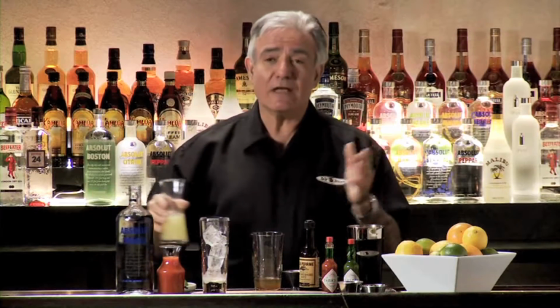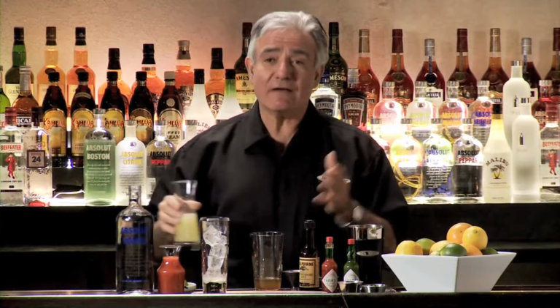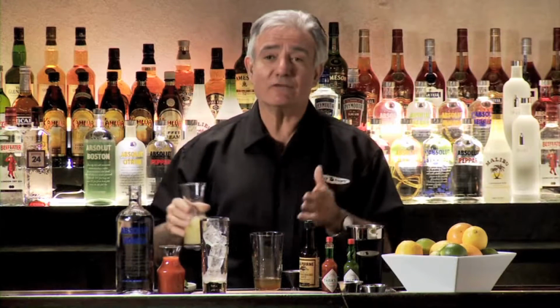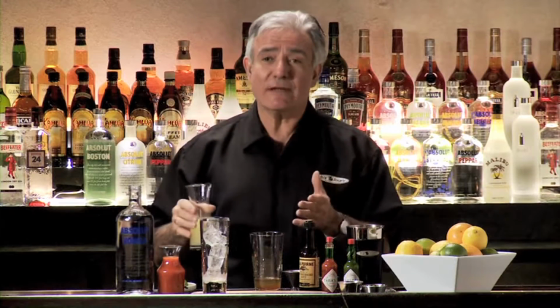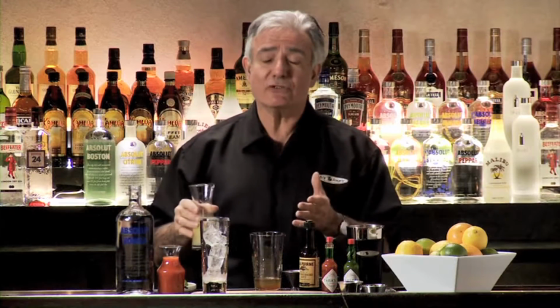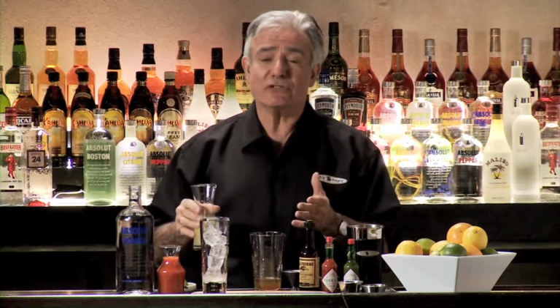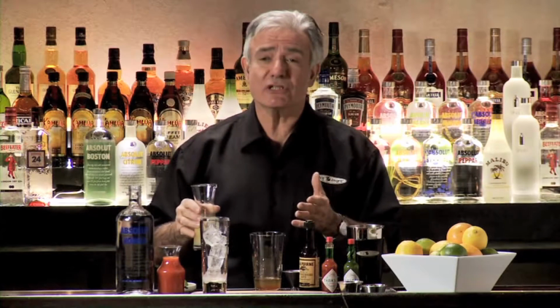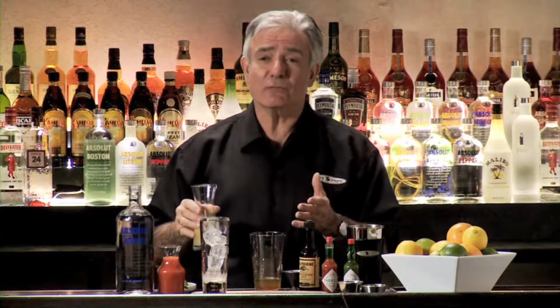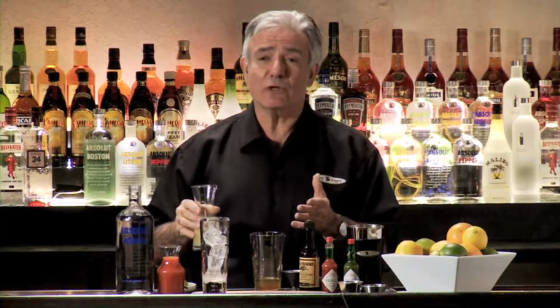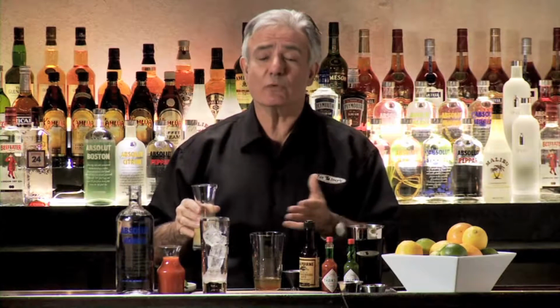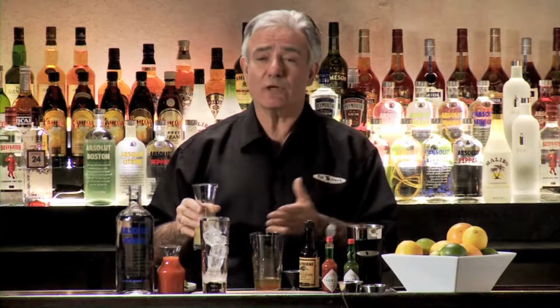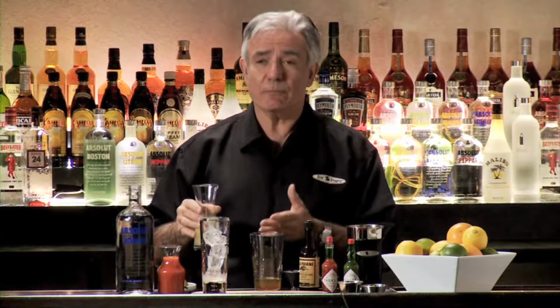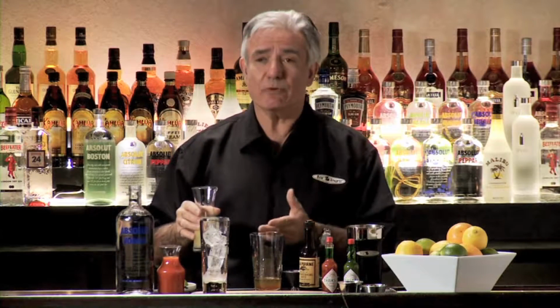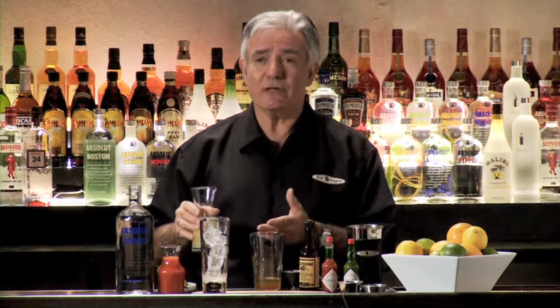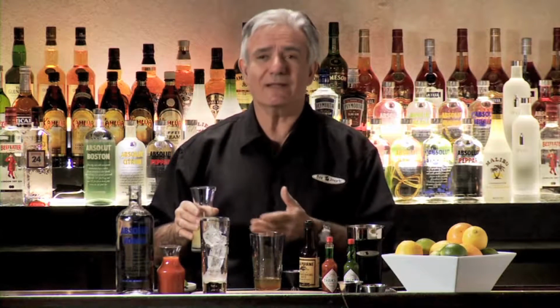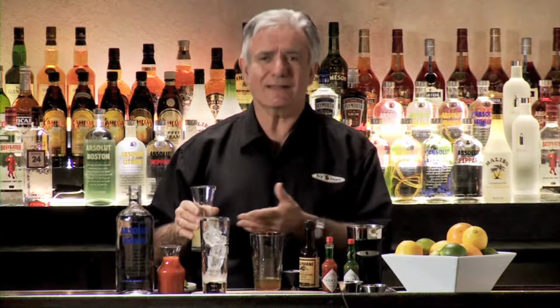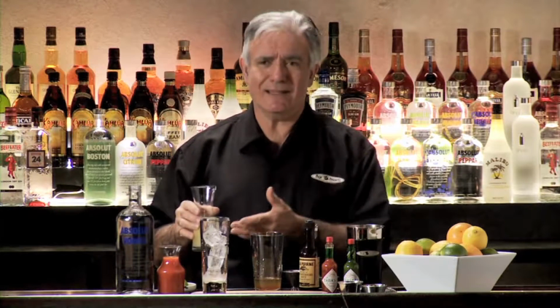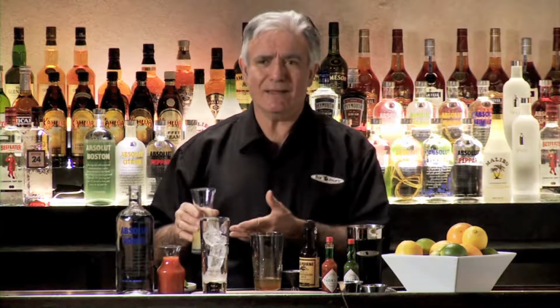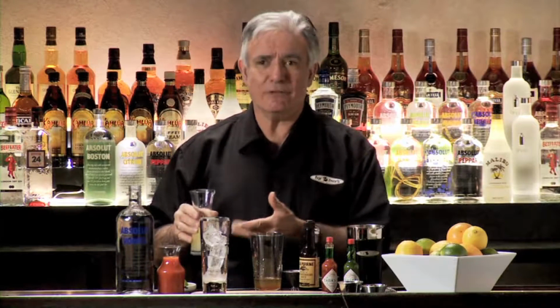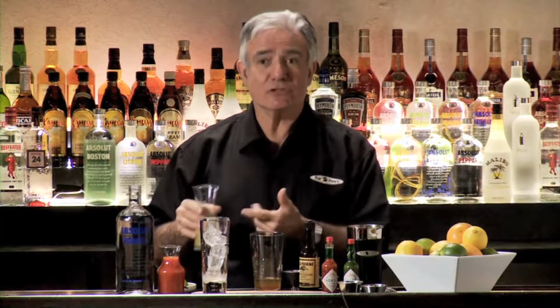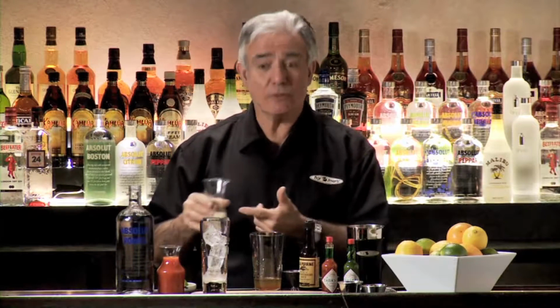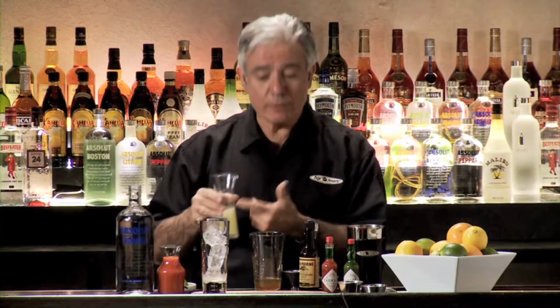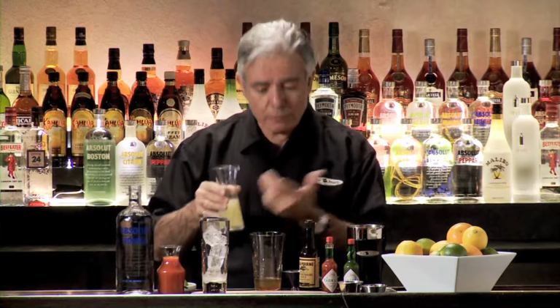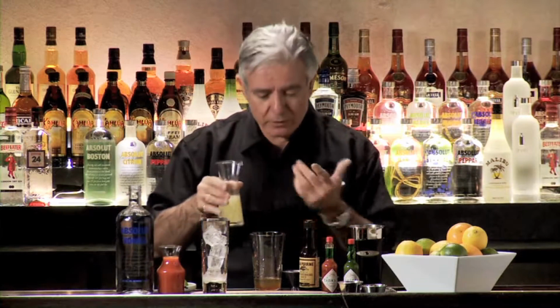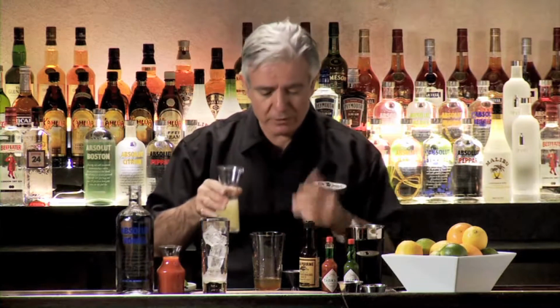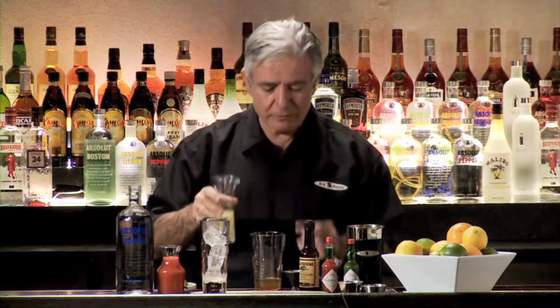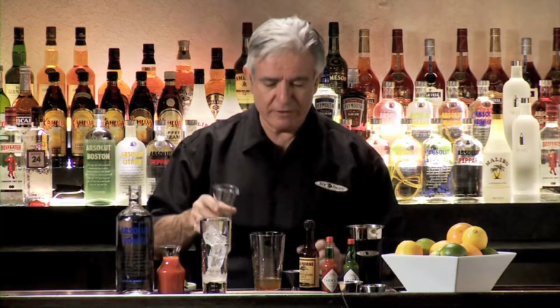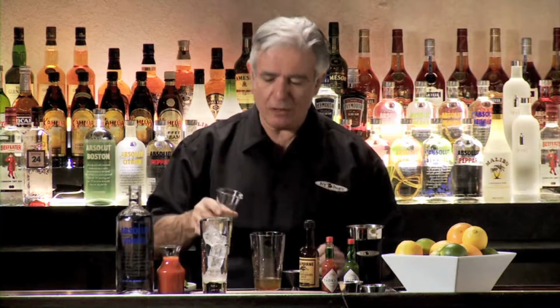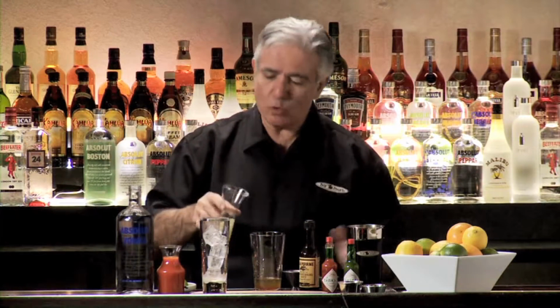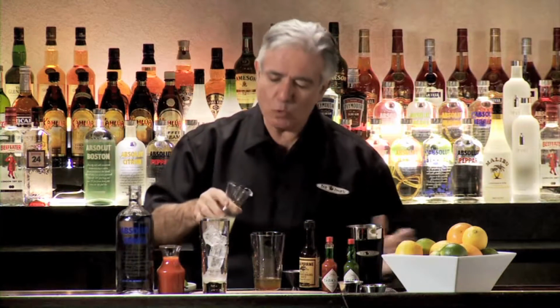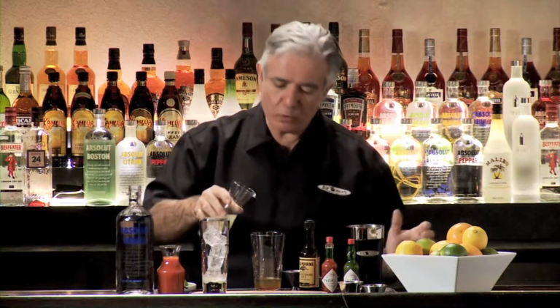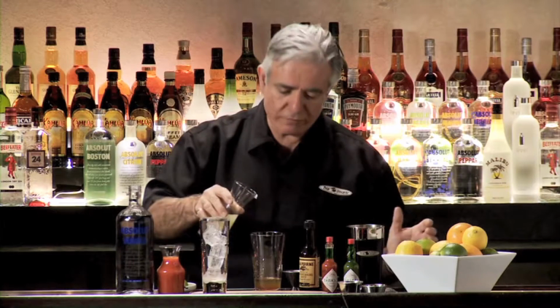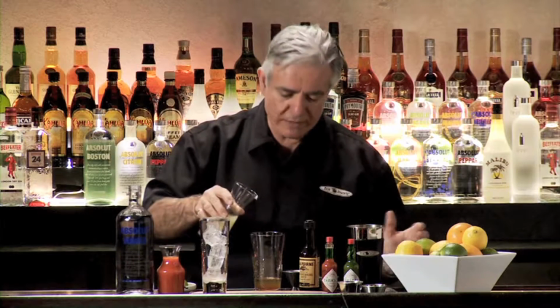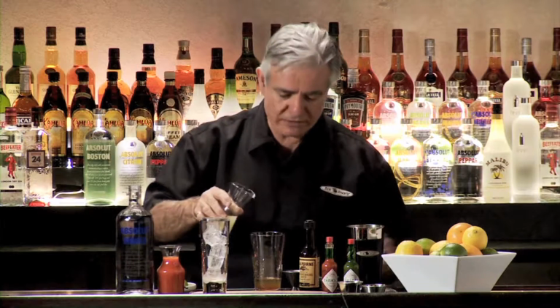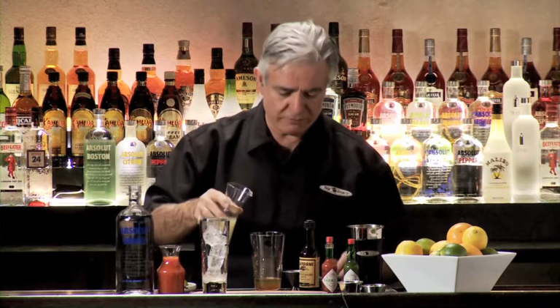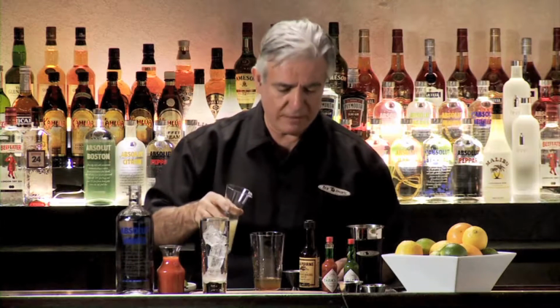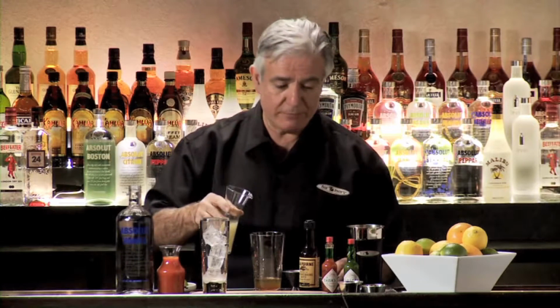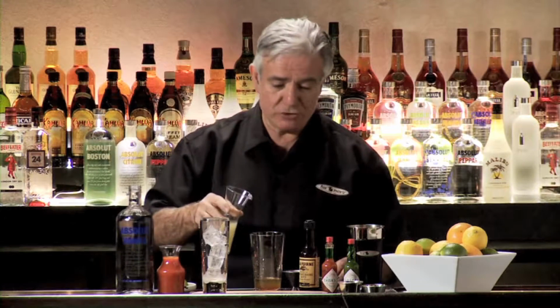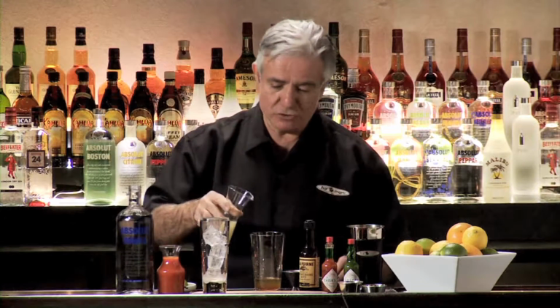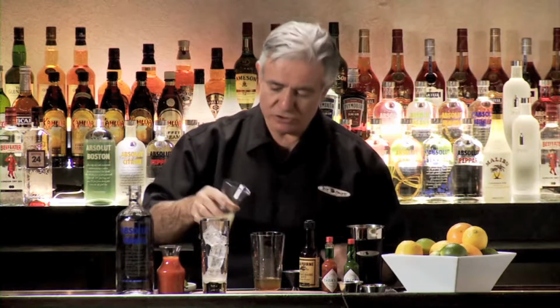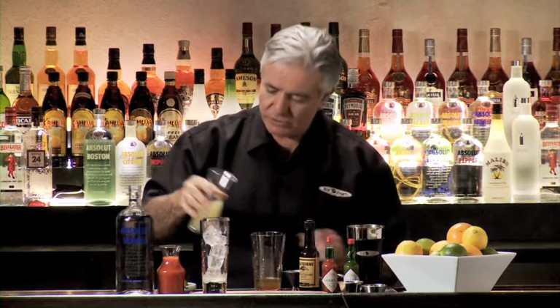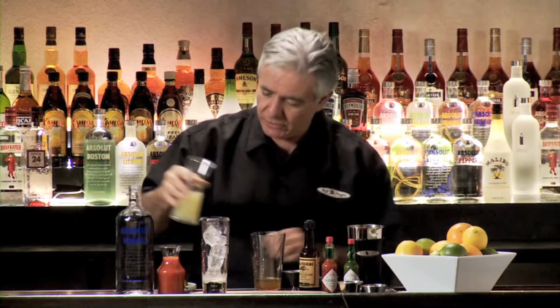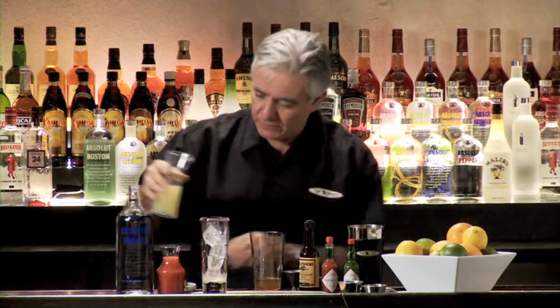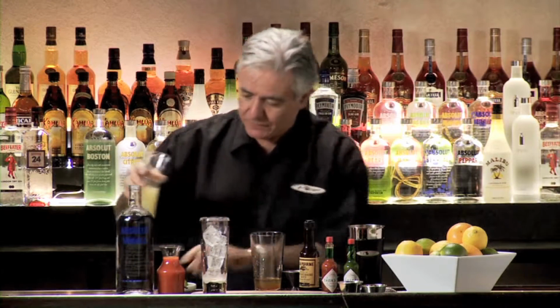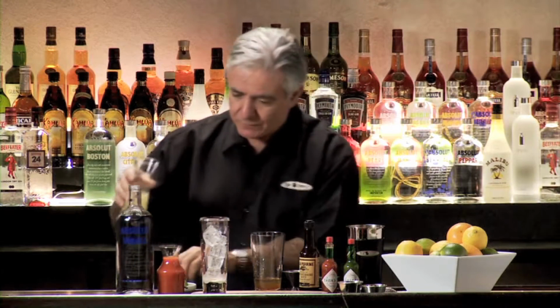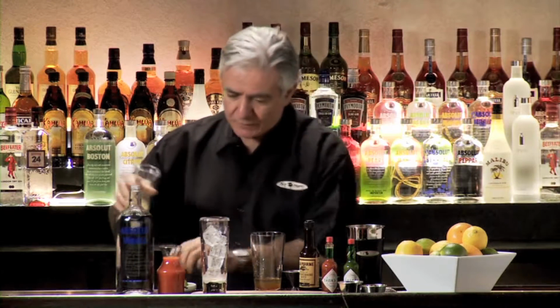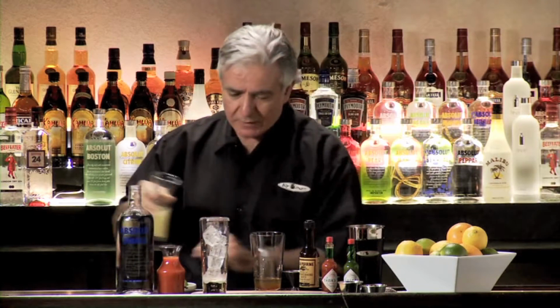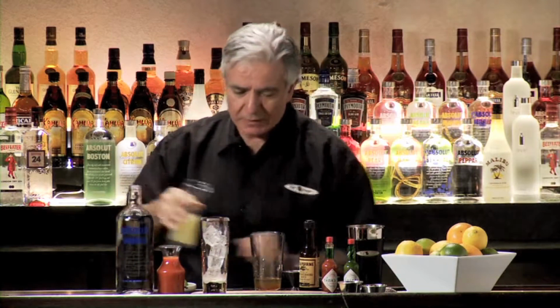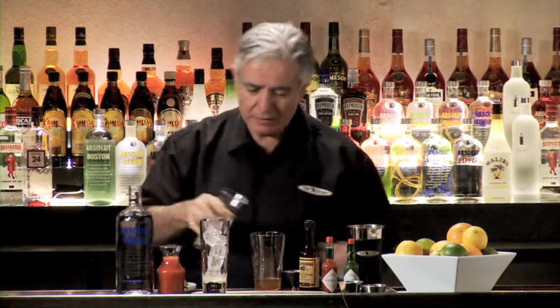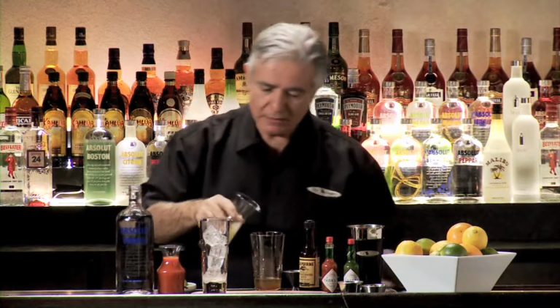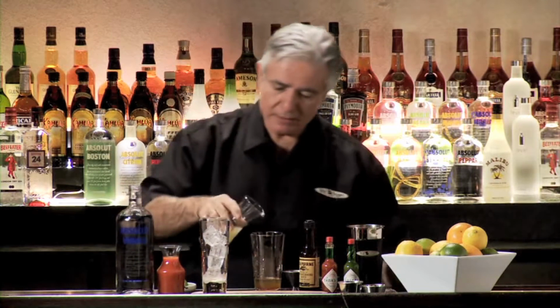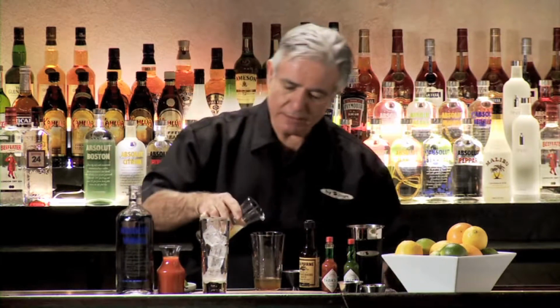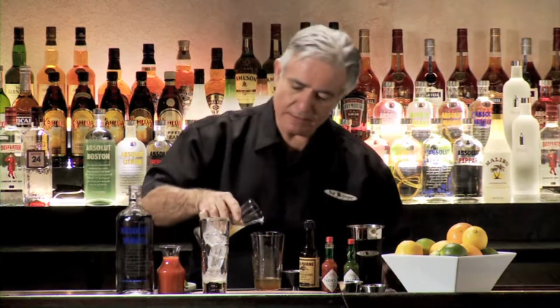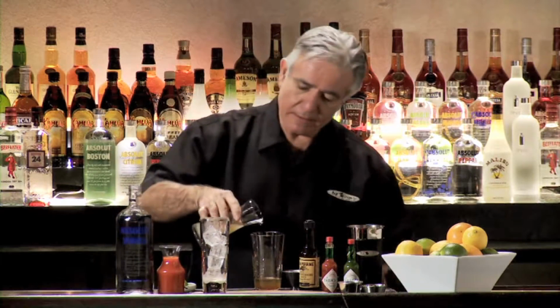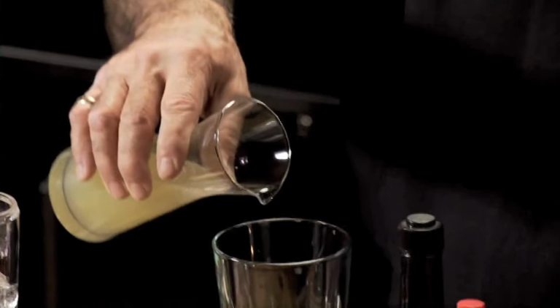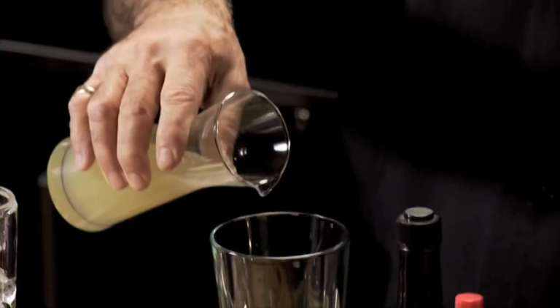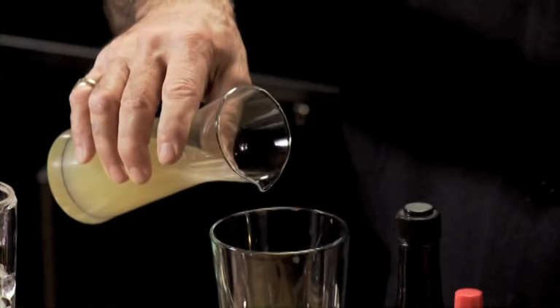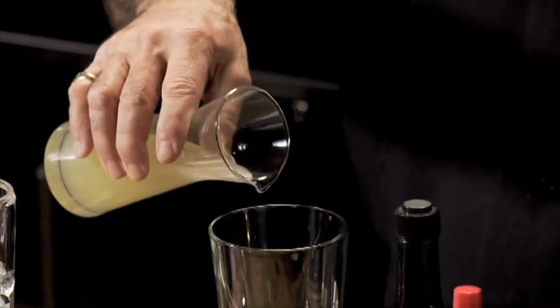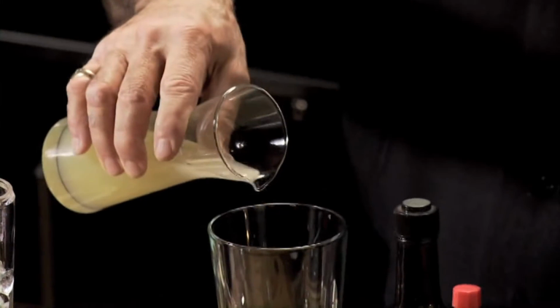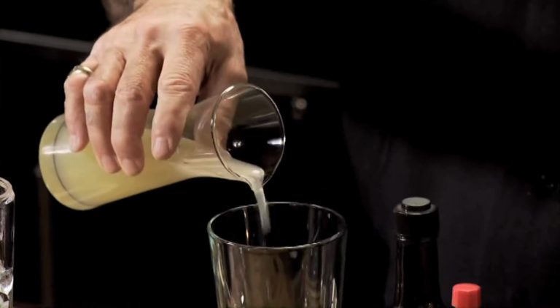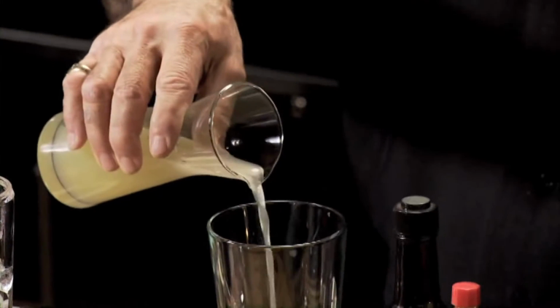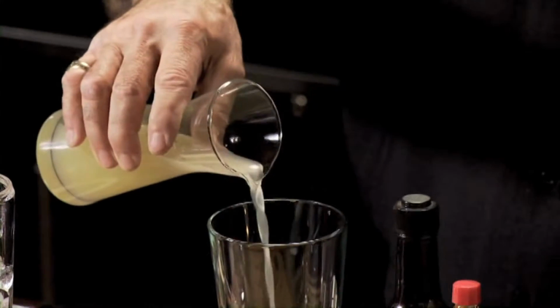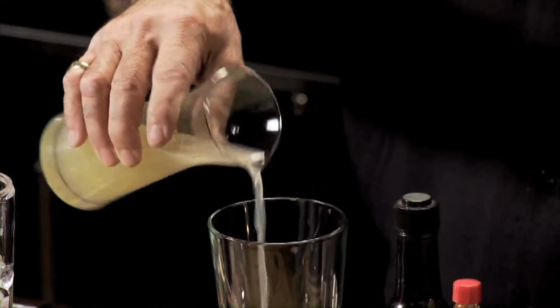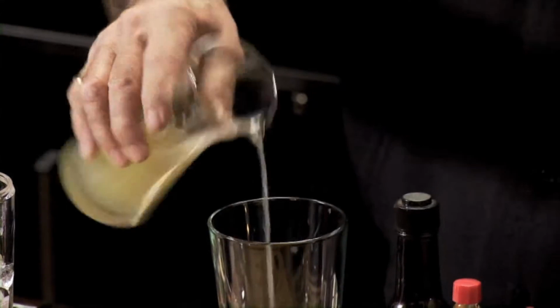When you have tomato juice in the morning, what do you put in it? Lemon. So I'm going to put a little bit, a quarter of an ounce of lemon juice in here. We're going to eyeball that.